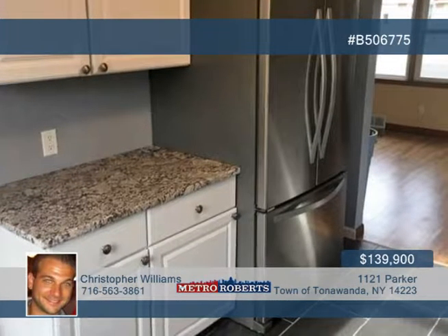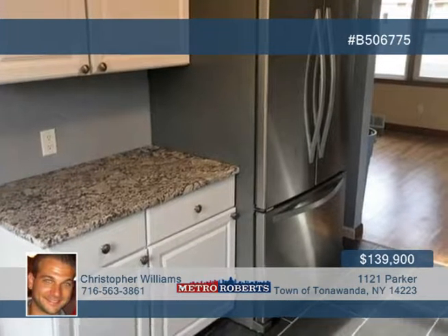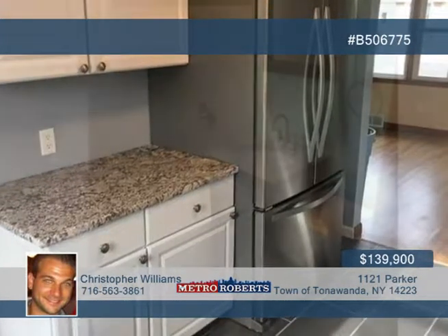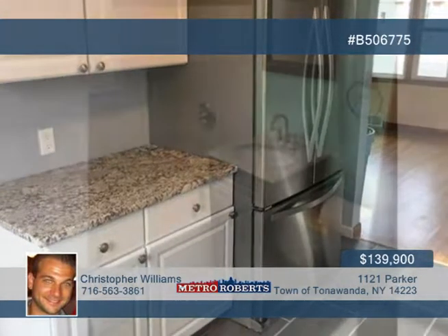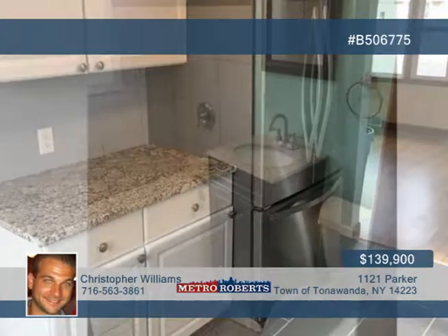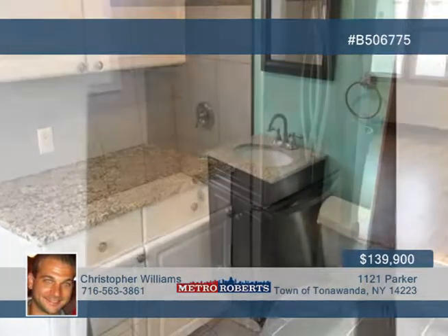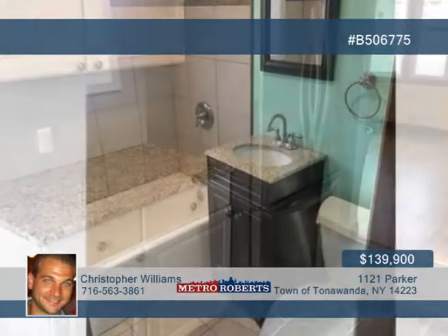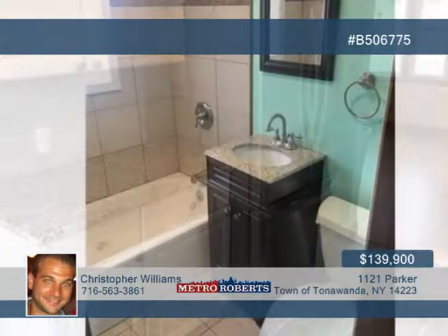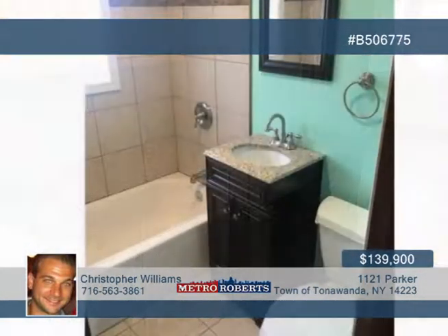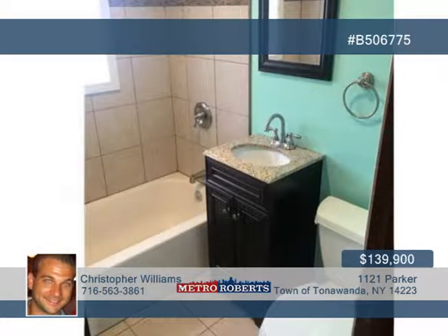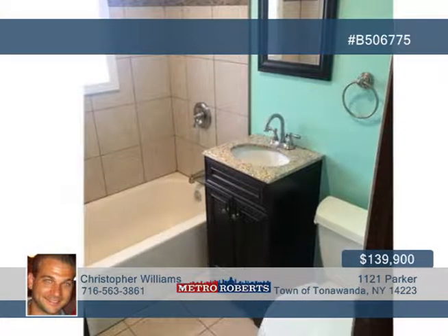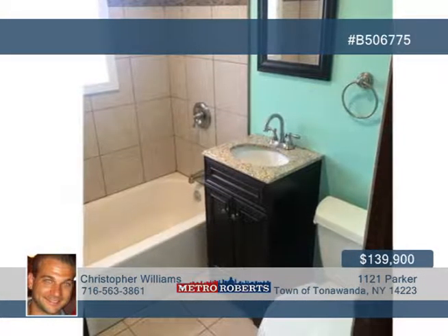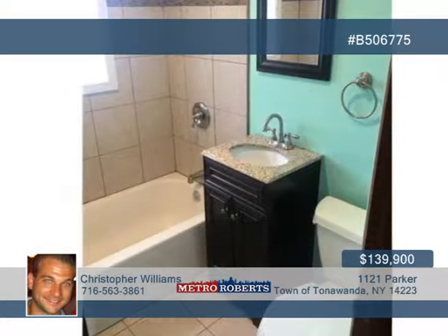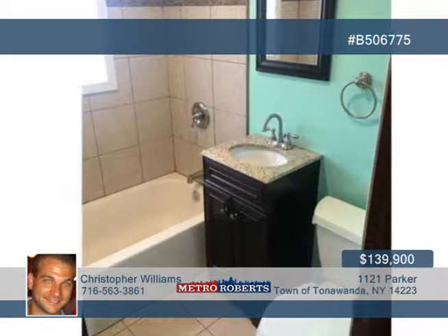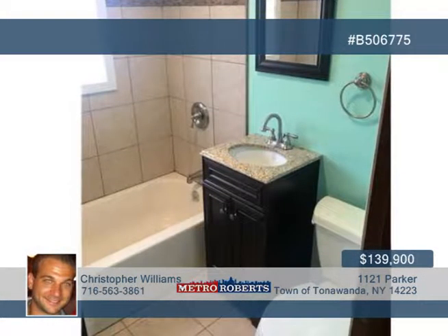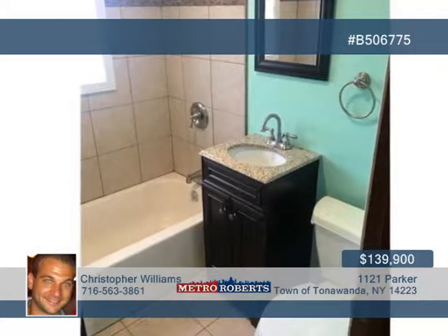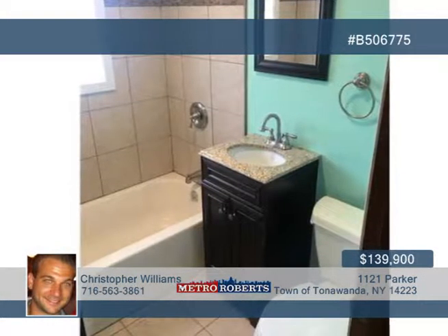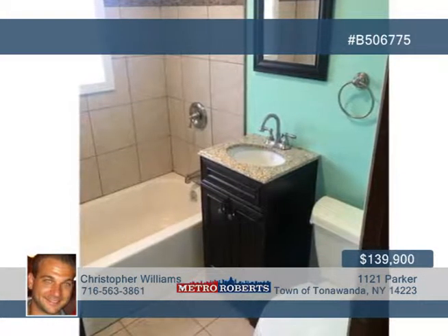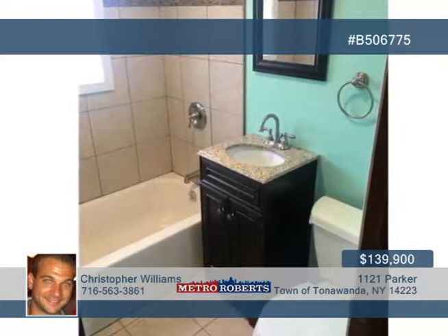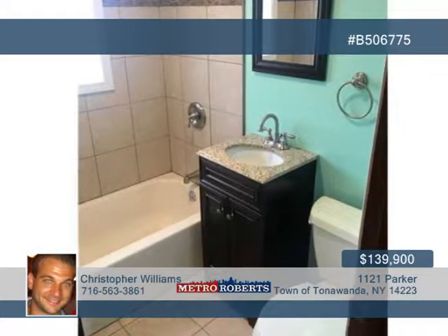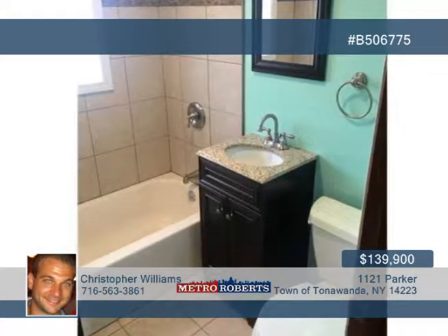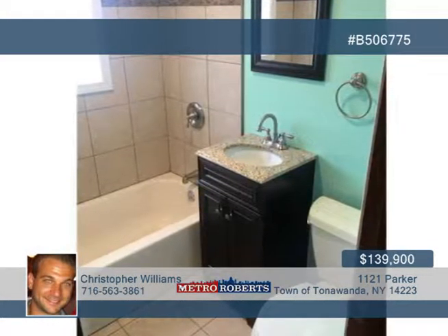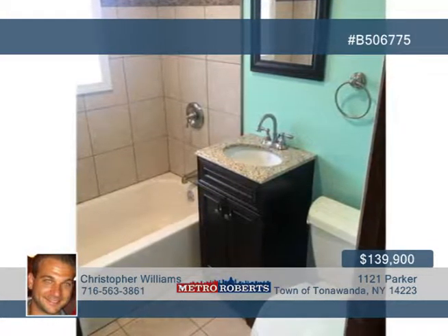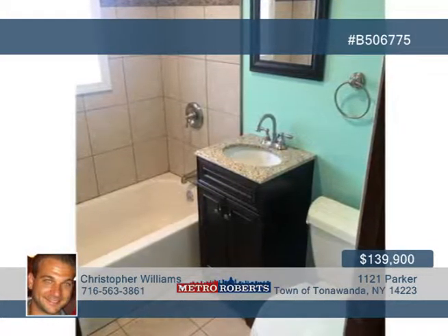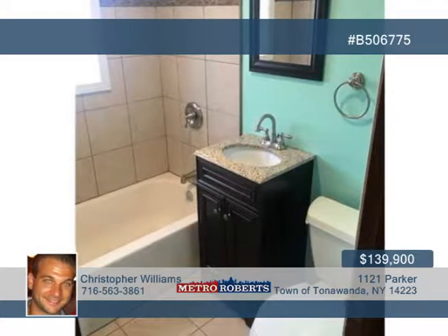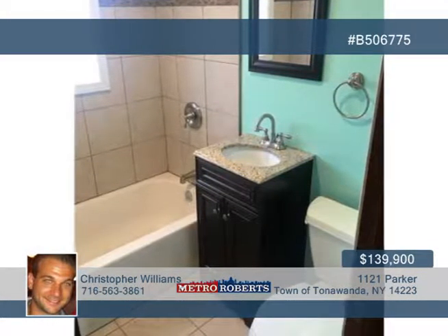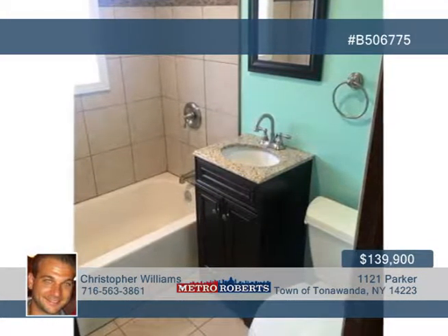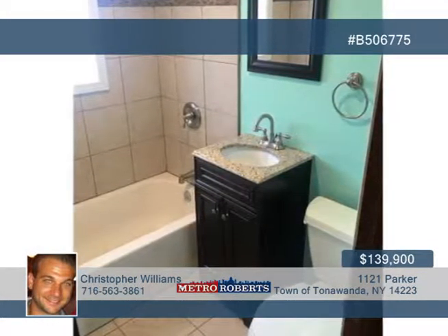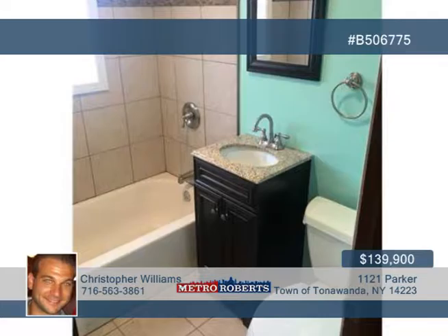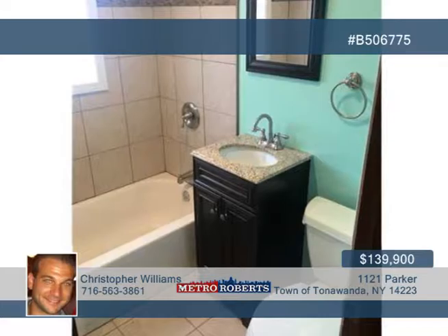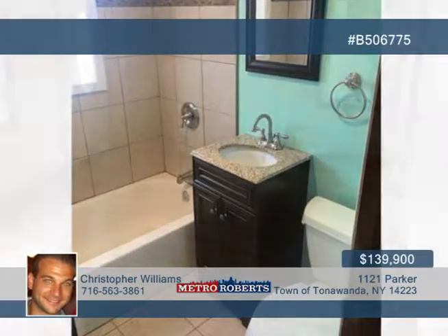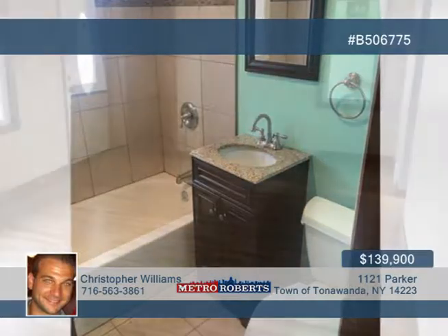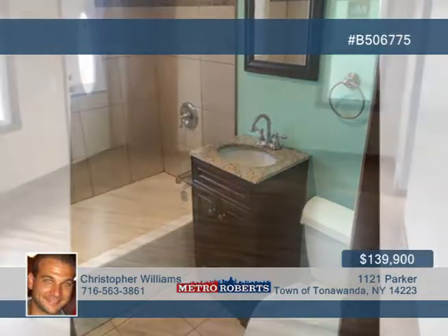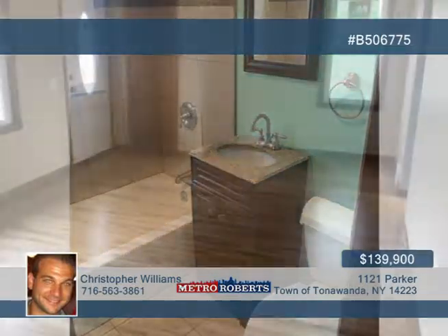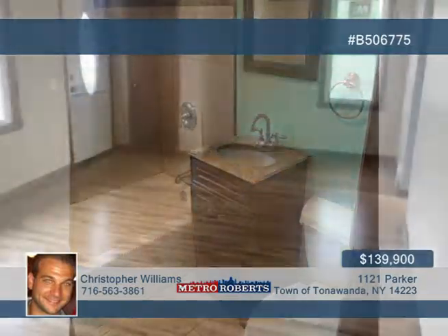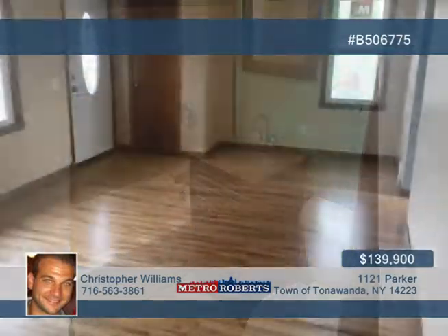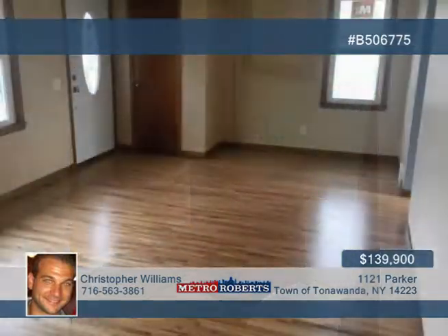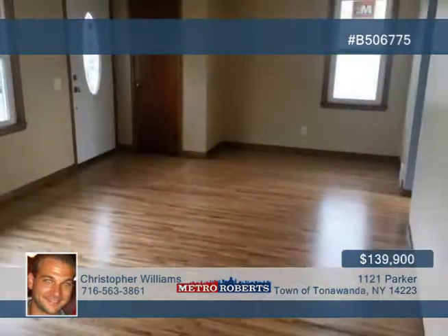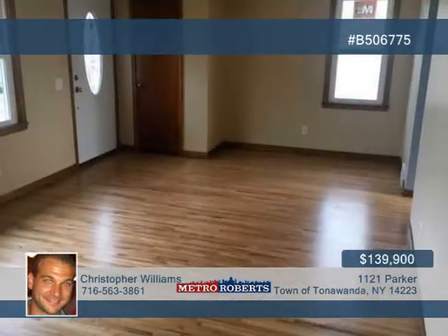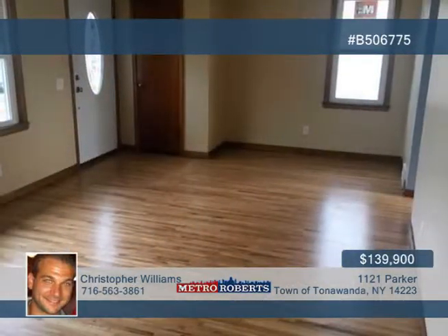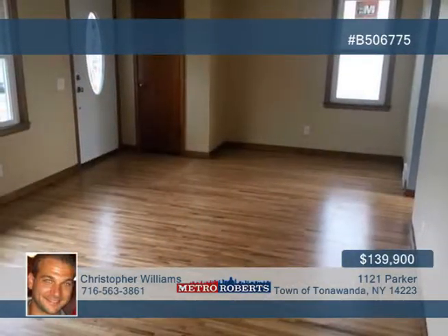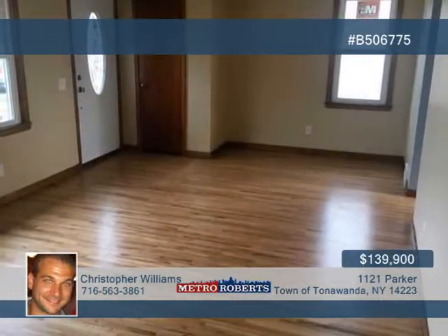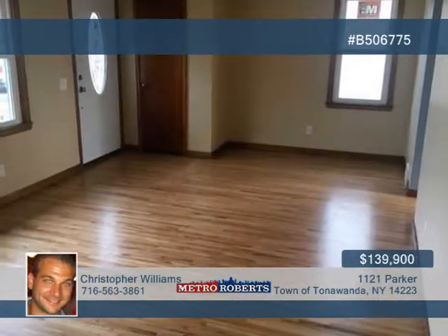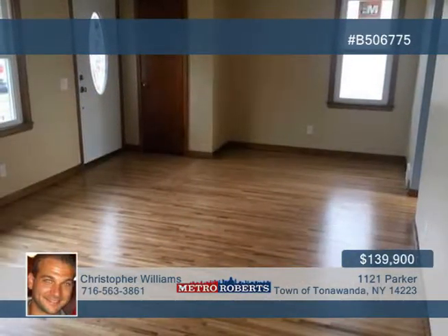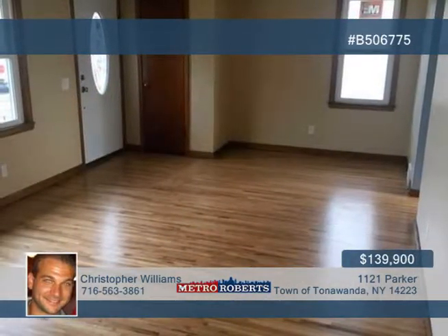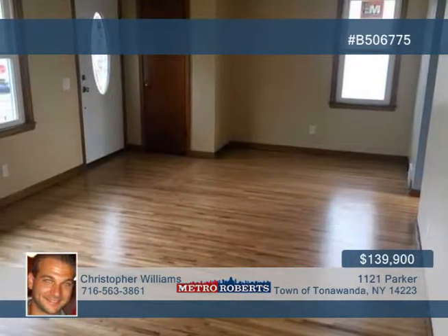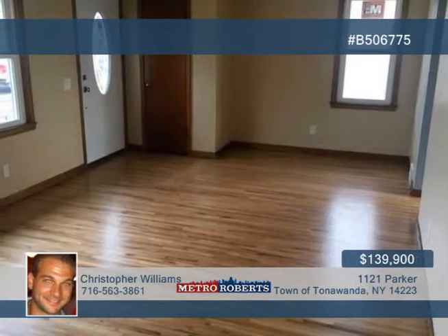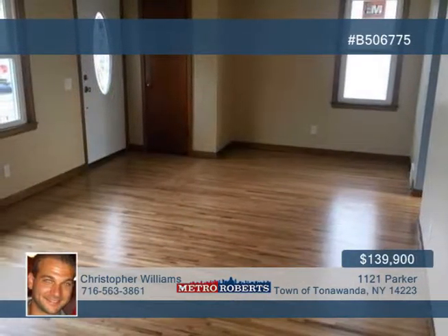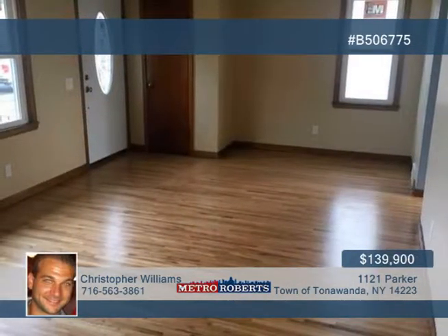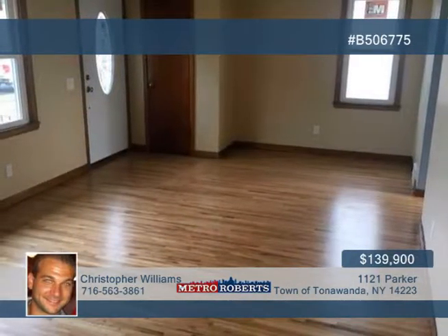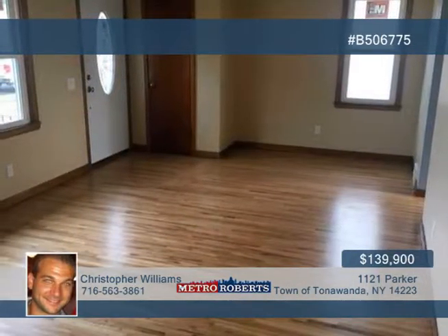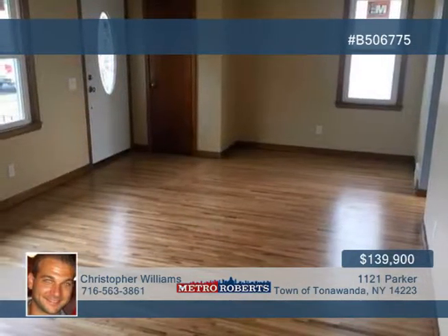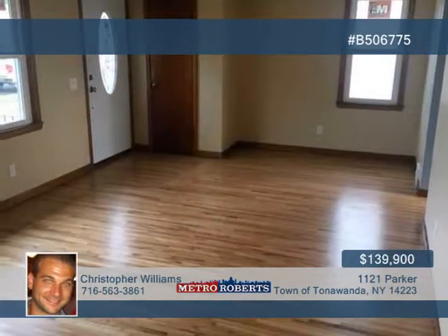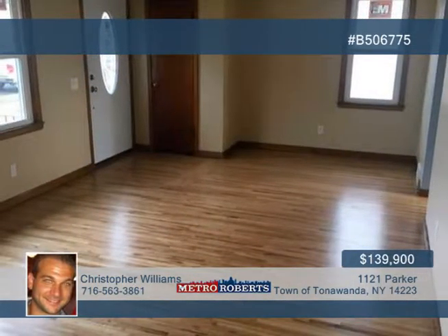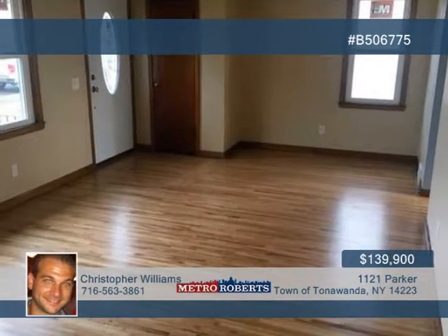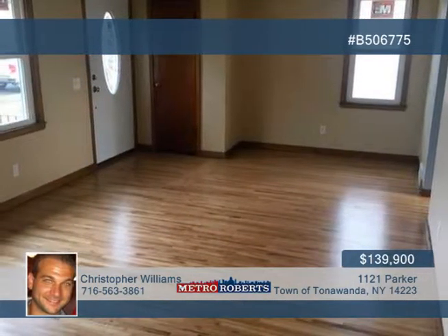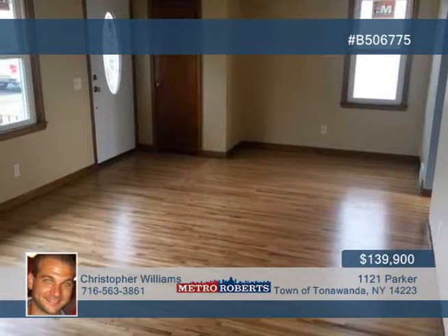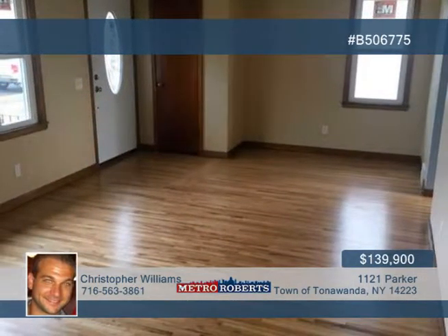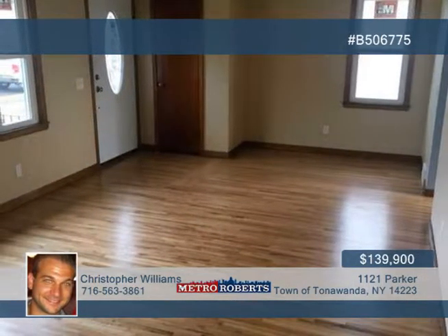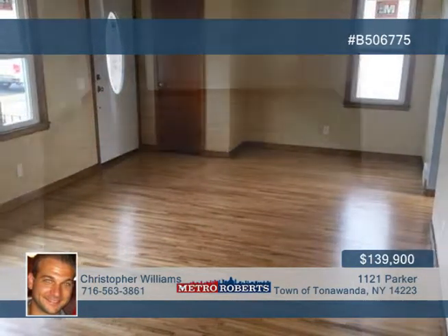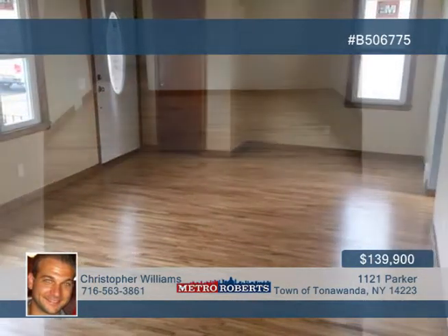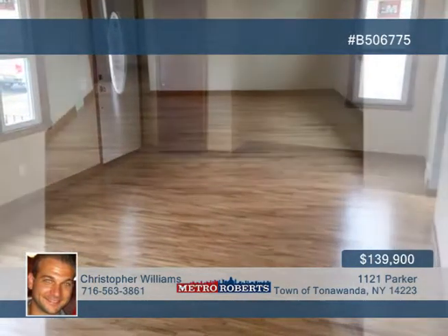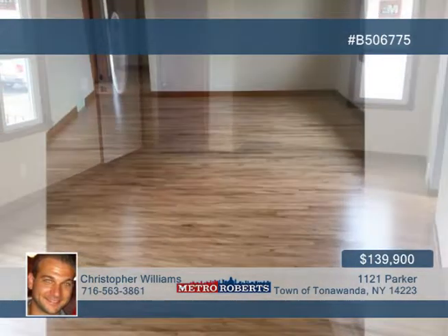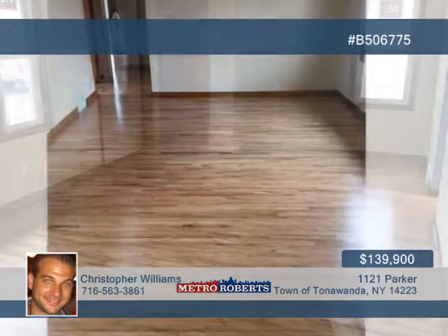Nice features are found all around the home, like hardwood floors throughout and a newly renovated bathroom with custom tile and a designer vanity.